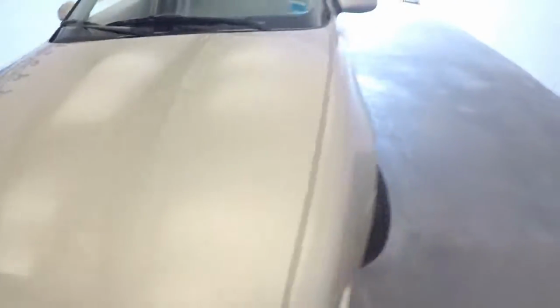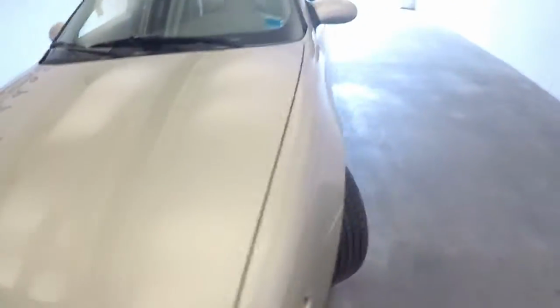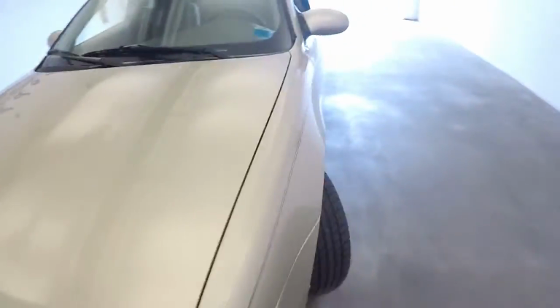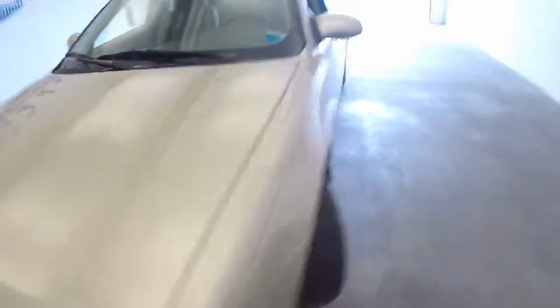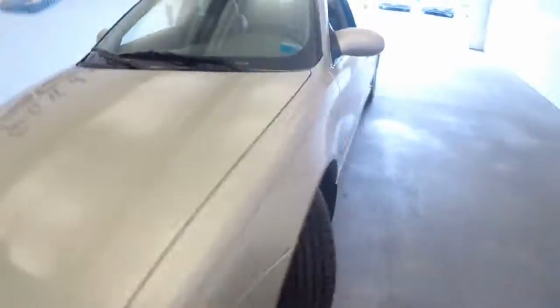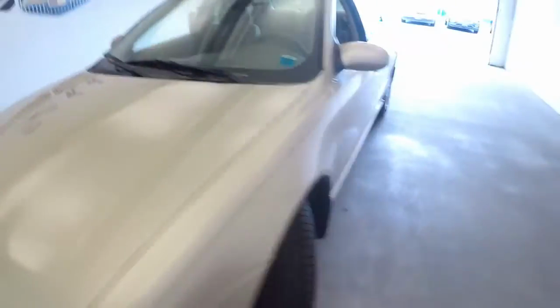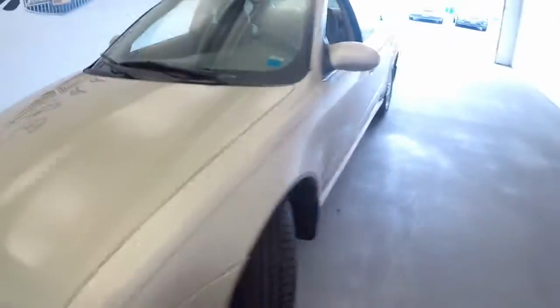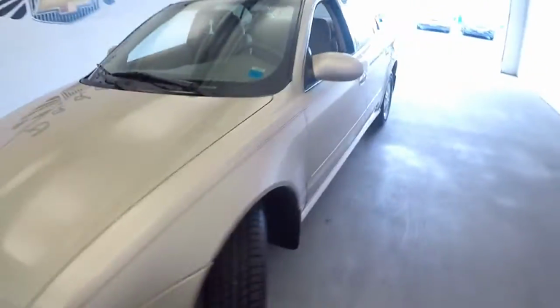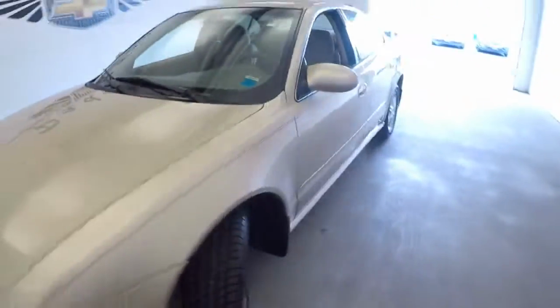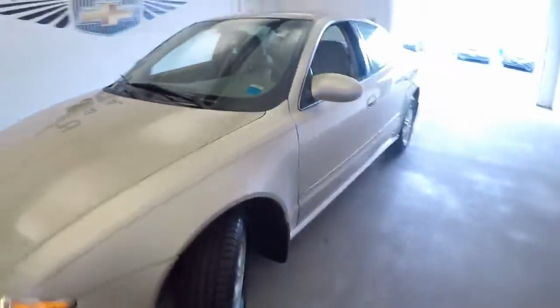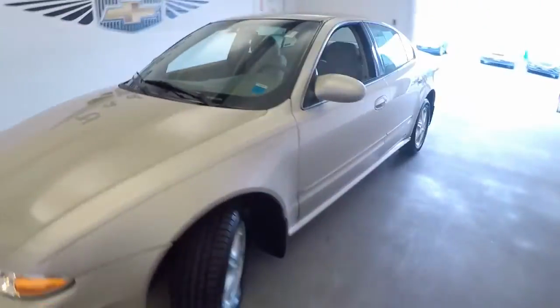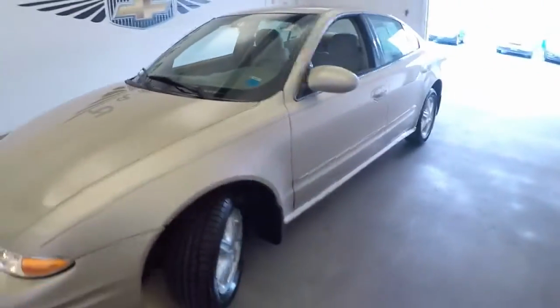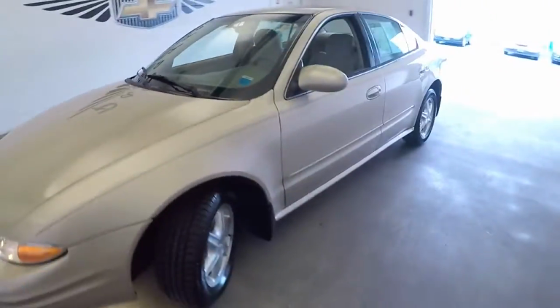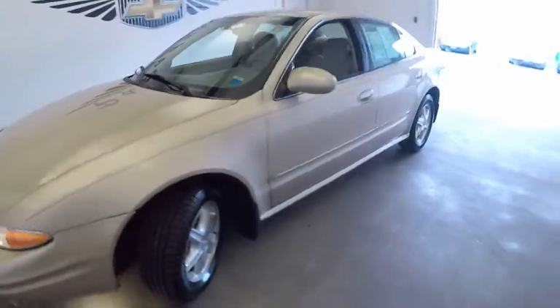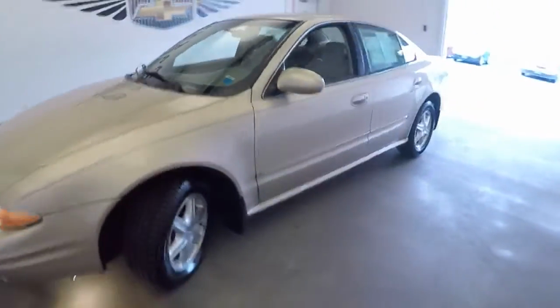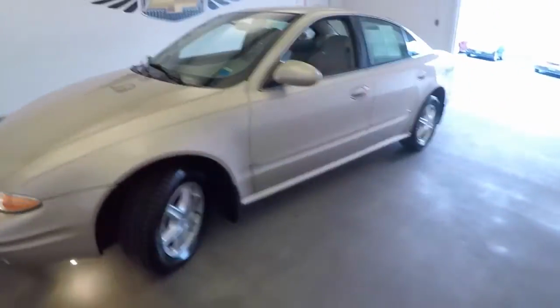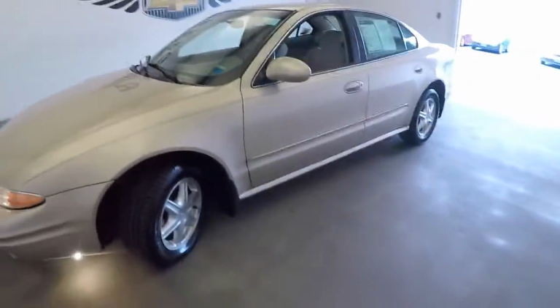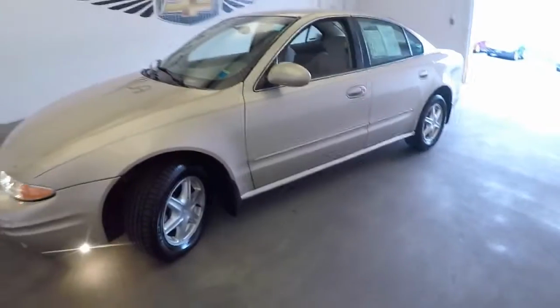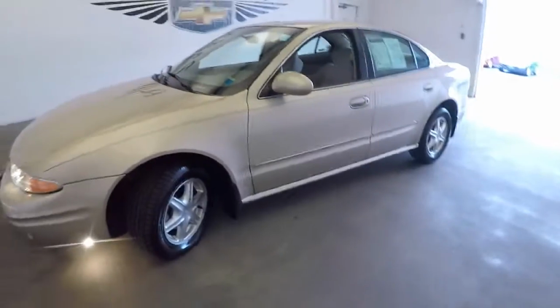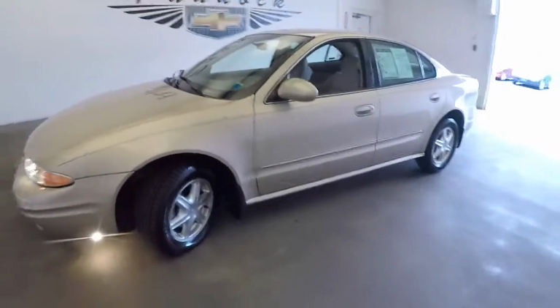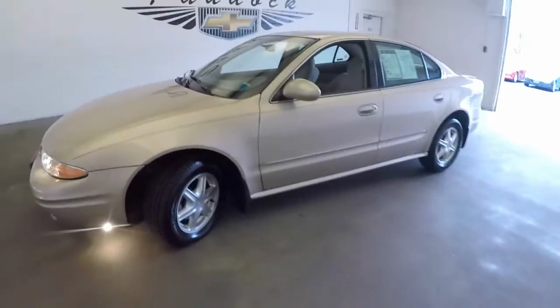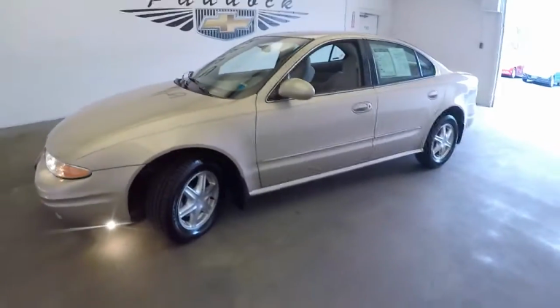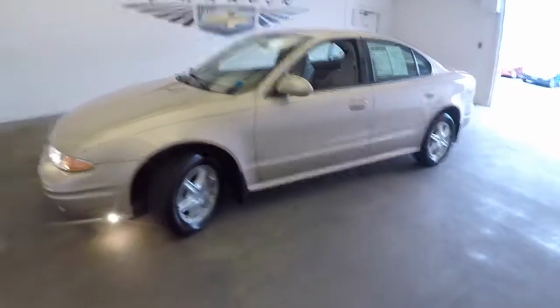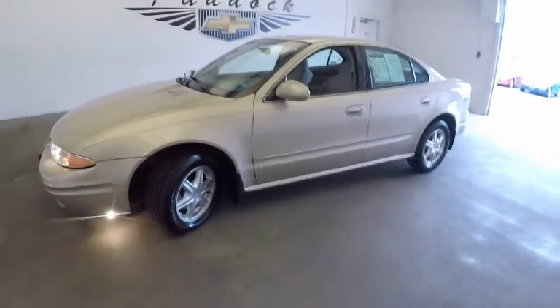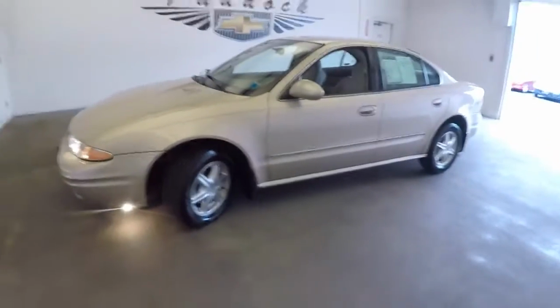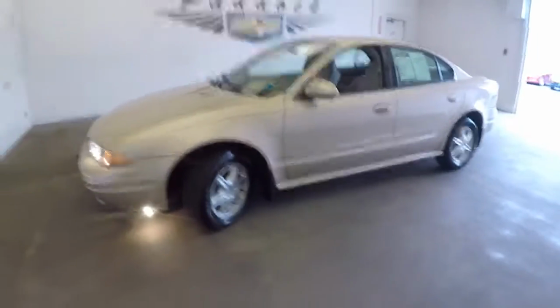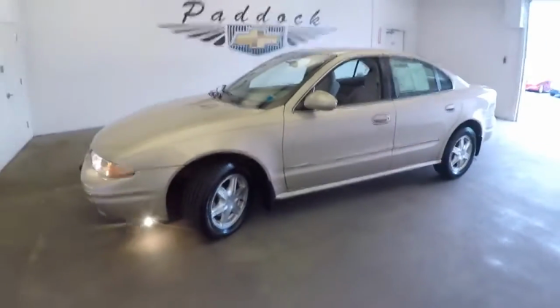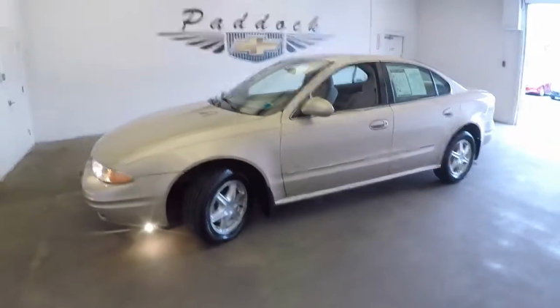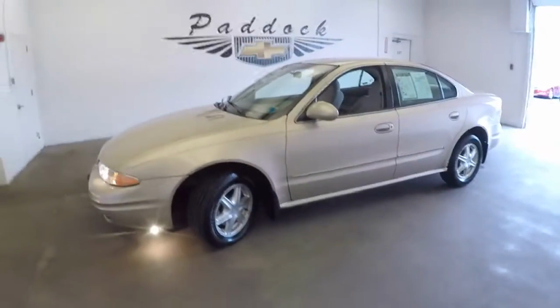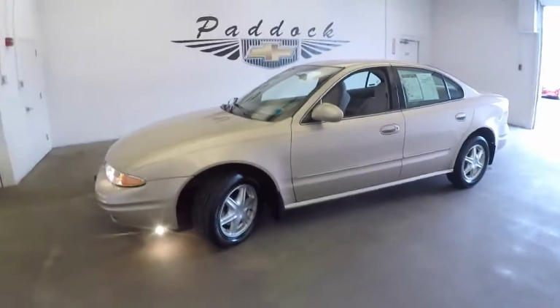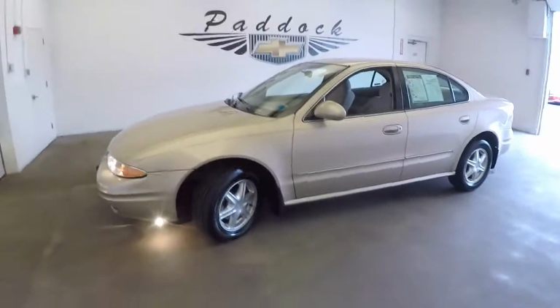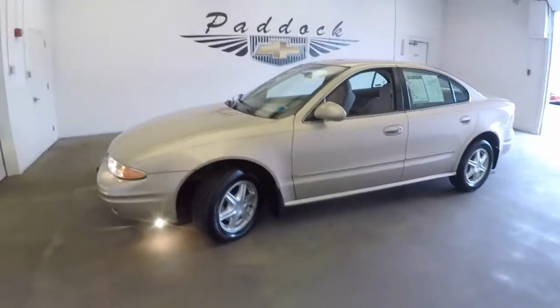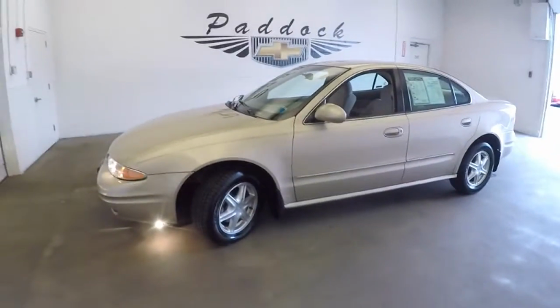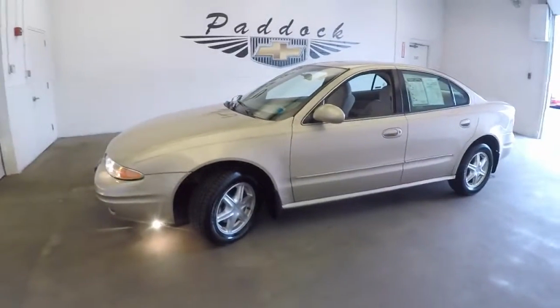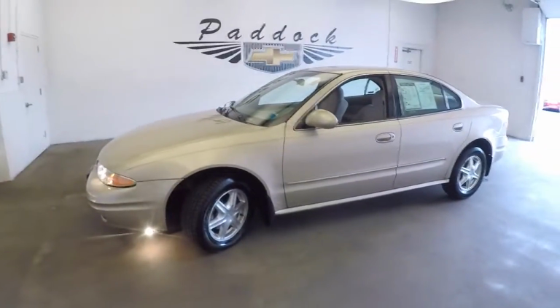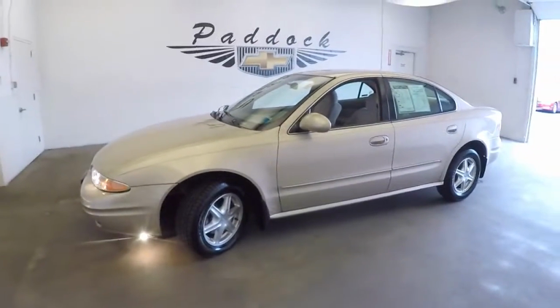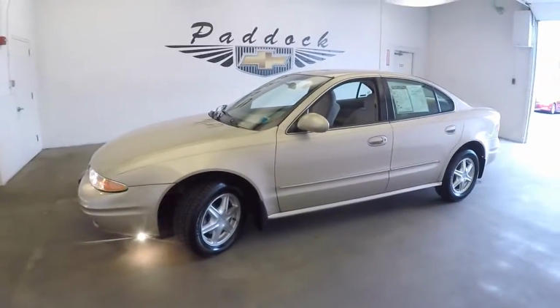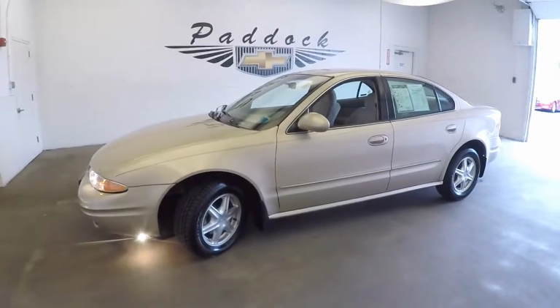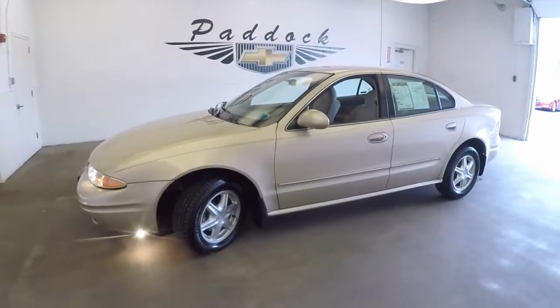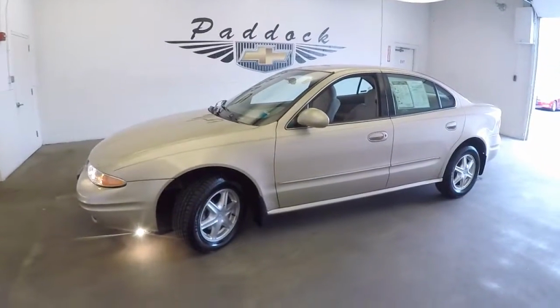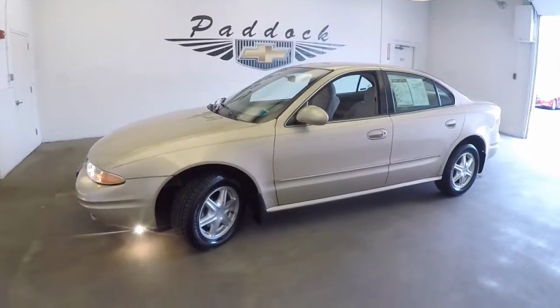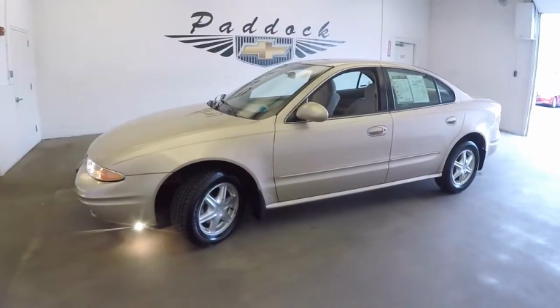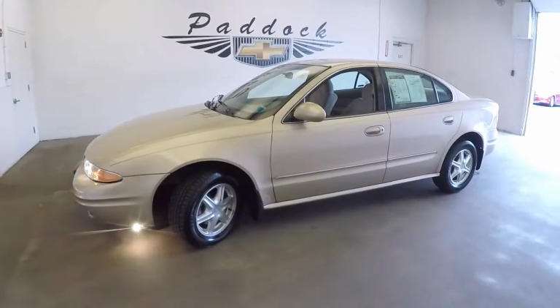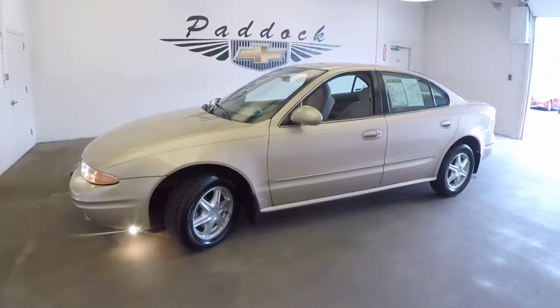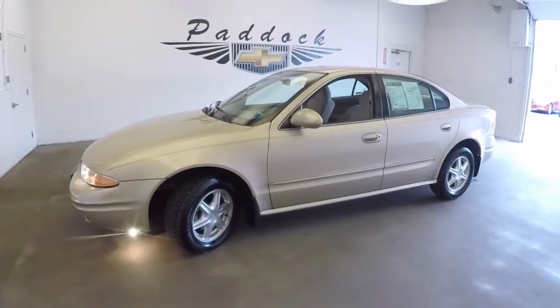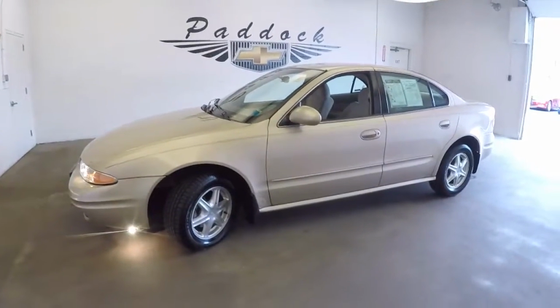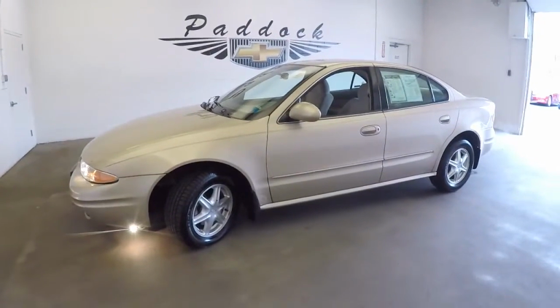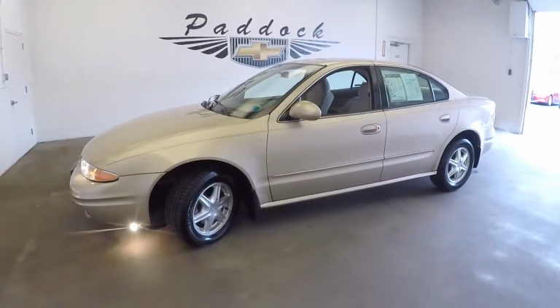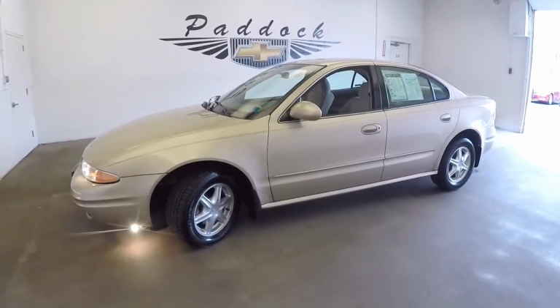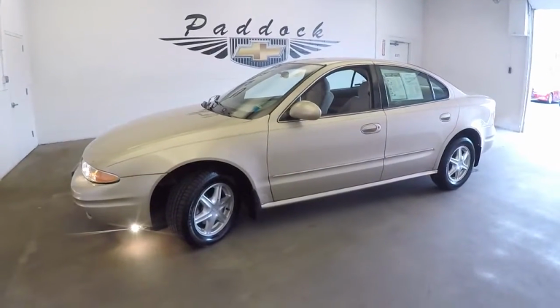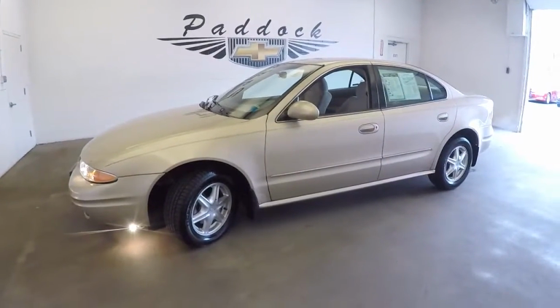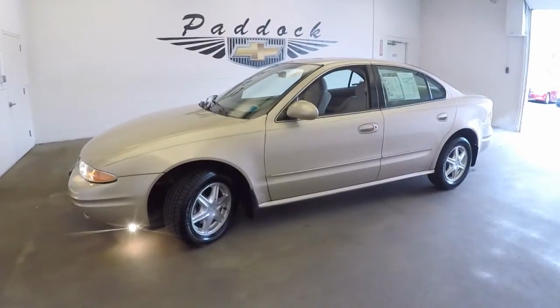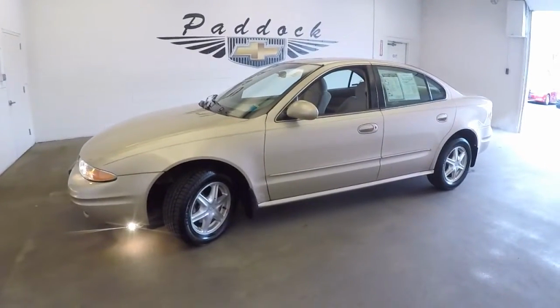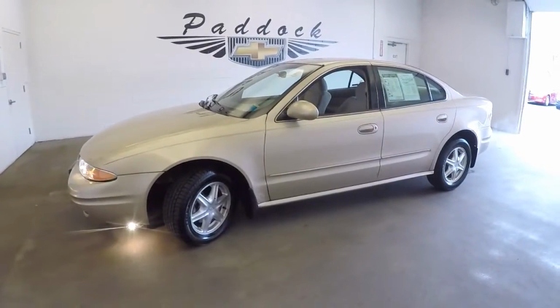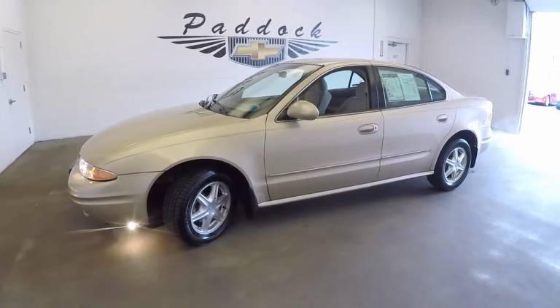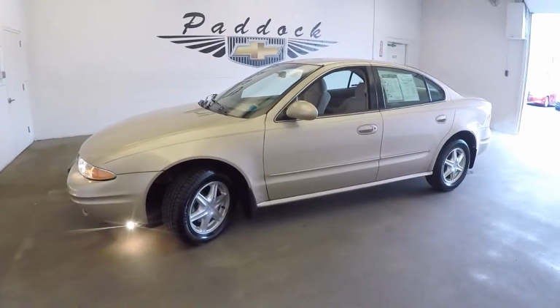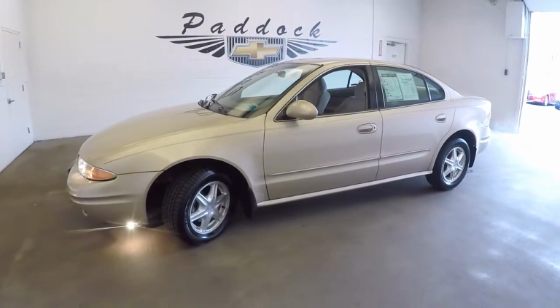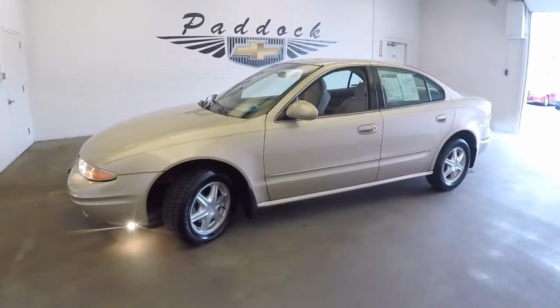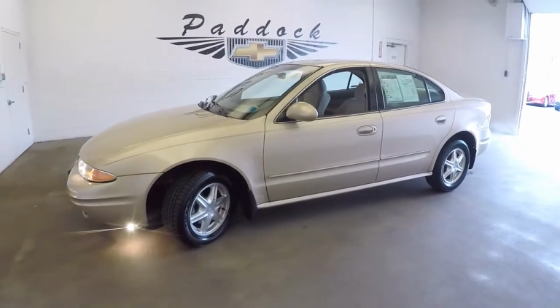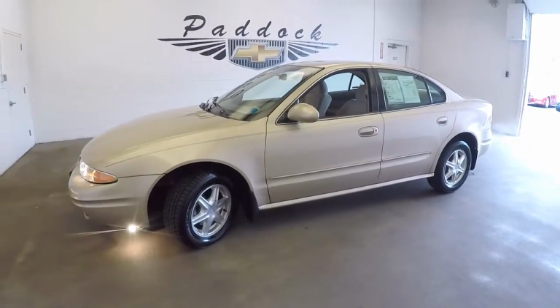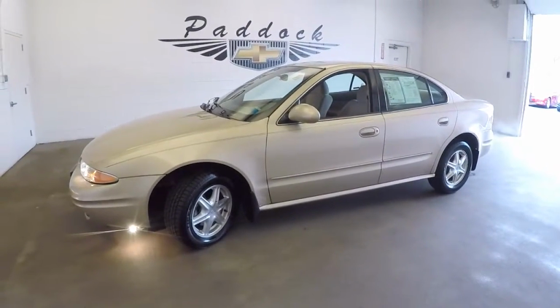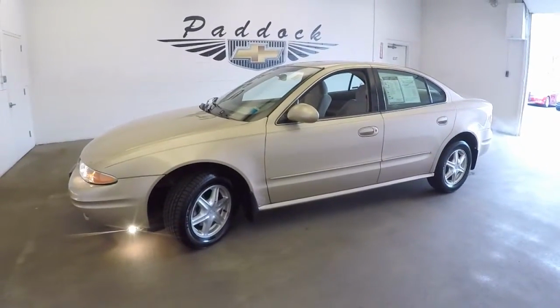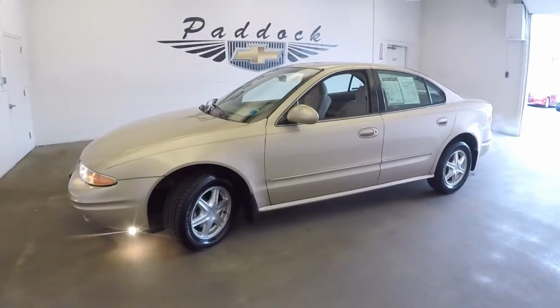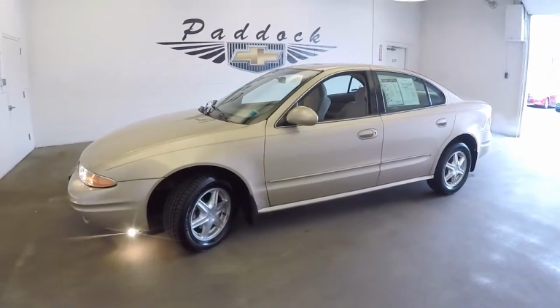If you're interested in this Alero, why don't you give us a call — we'll talk about price. 876-0945.